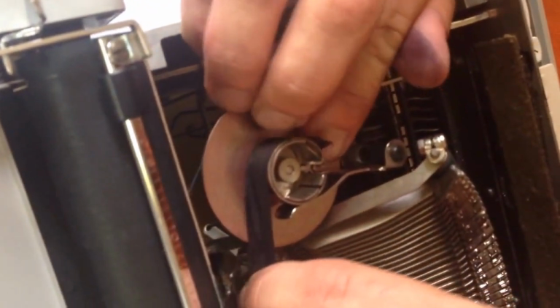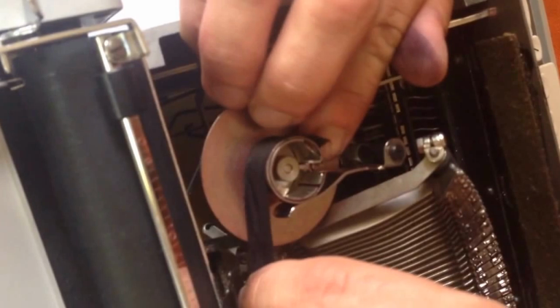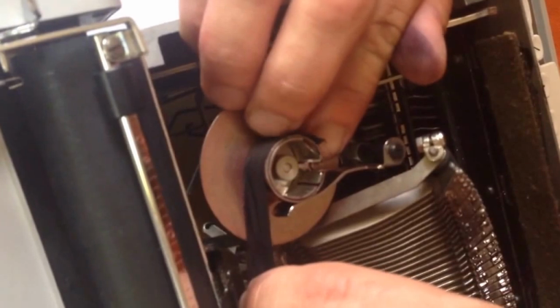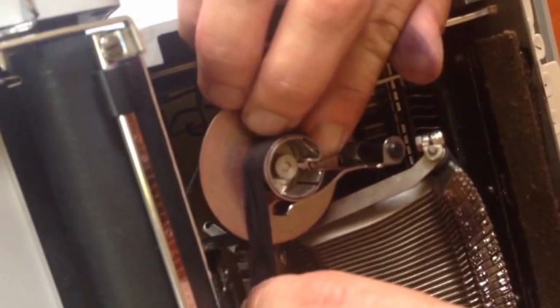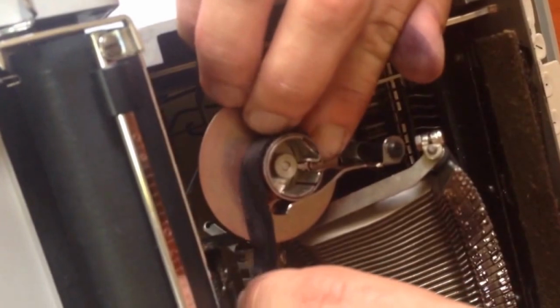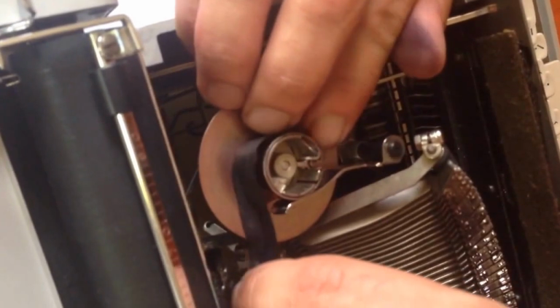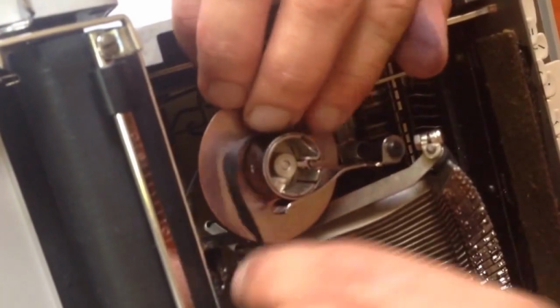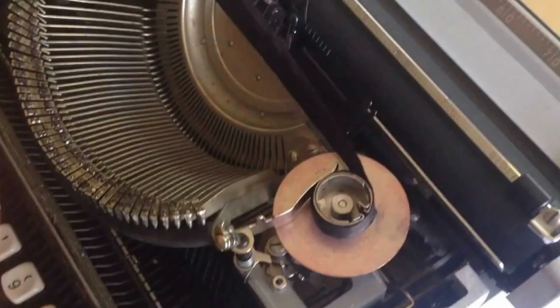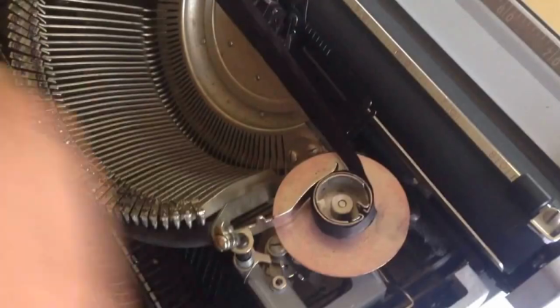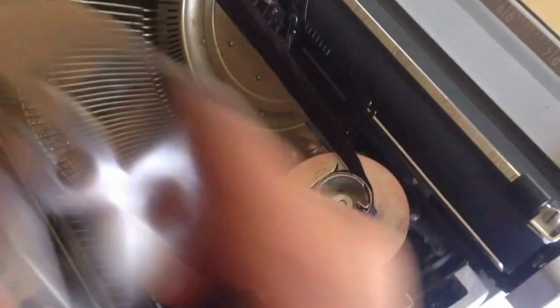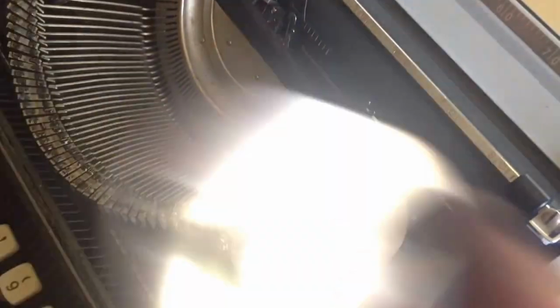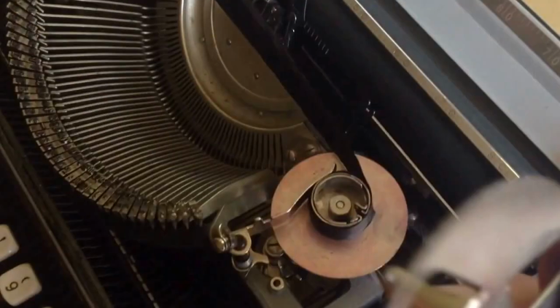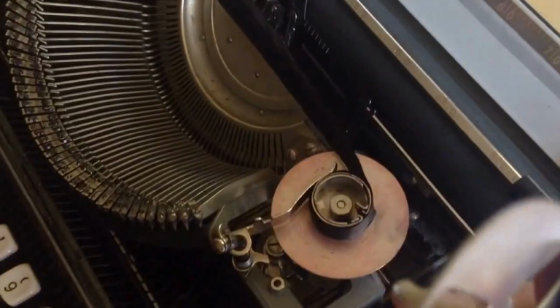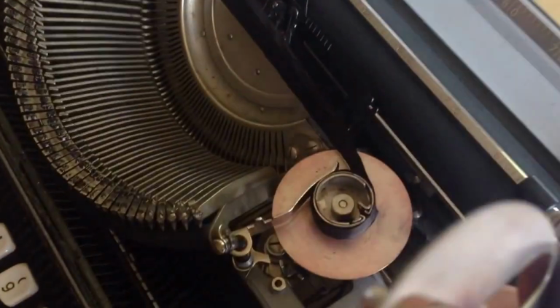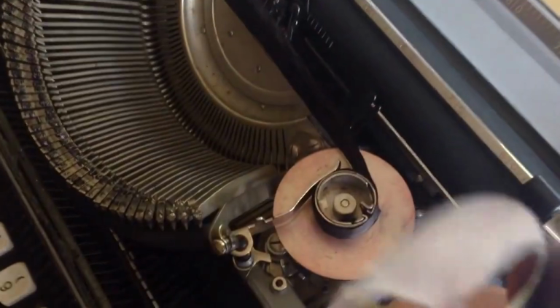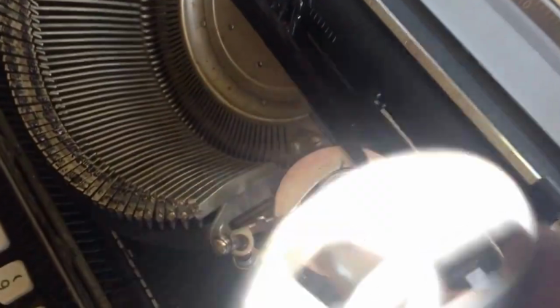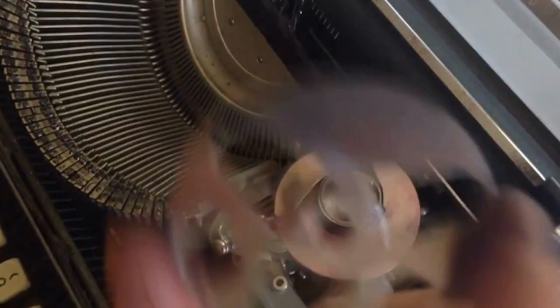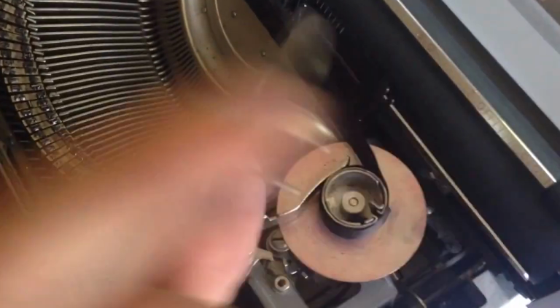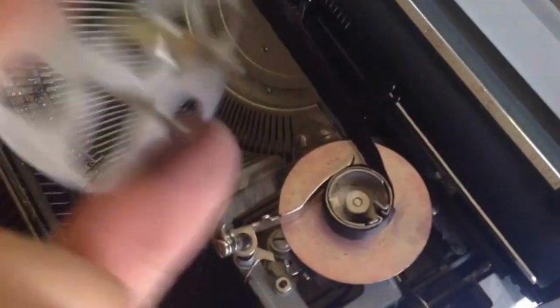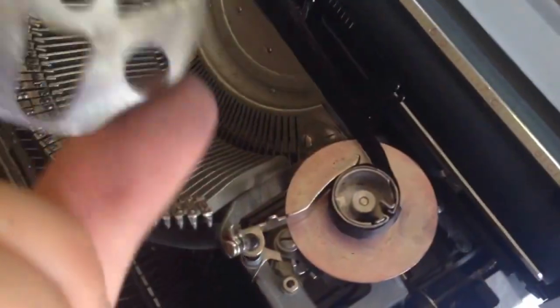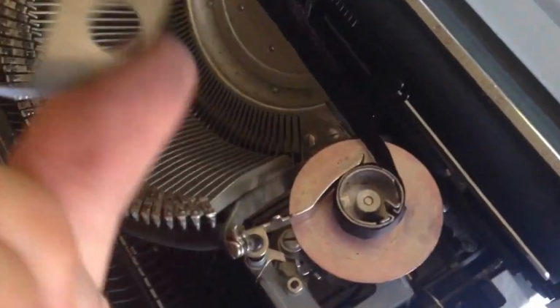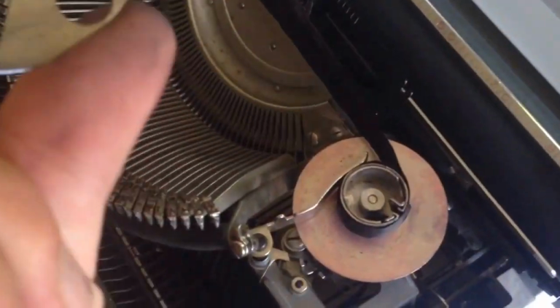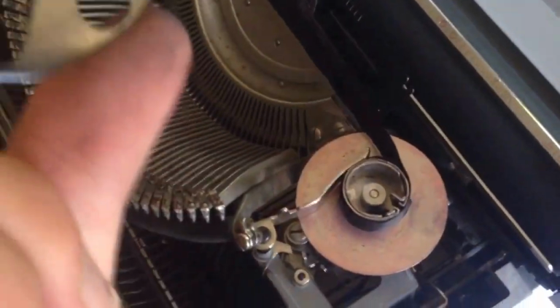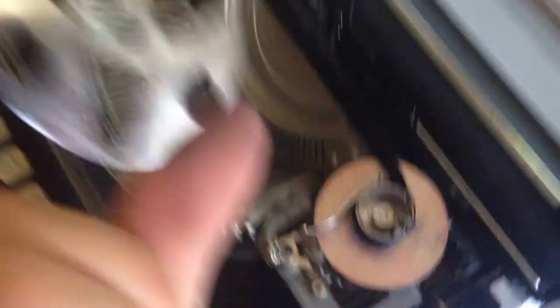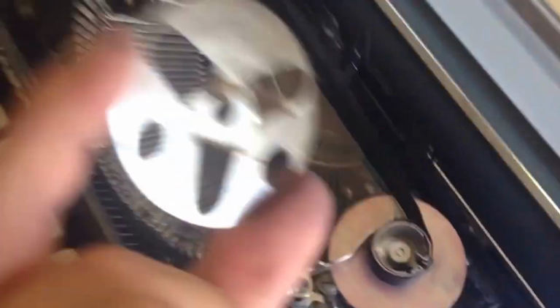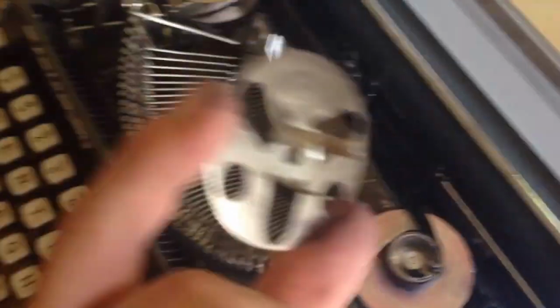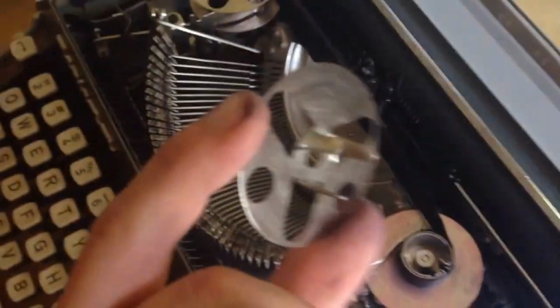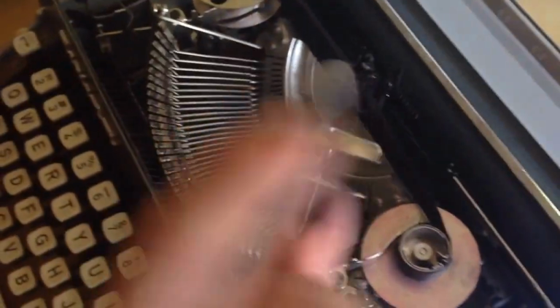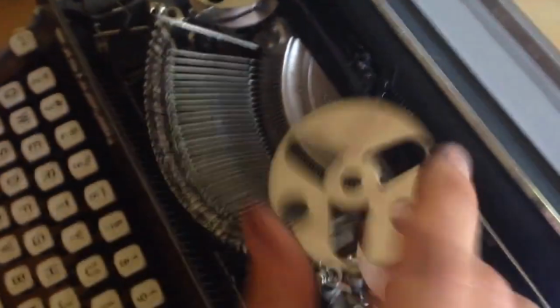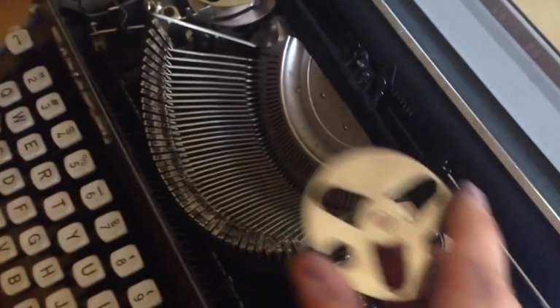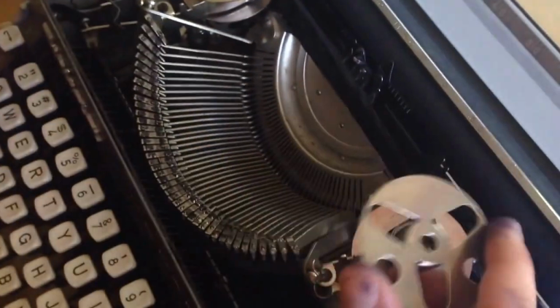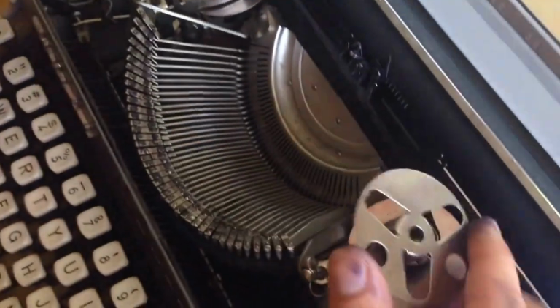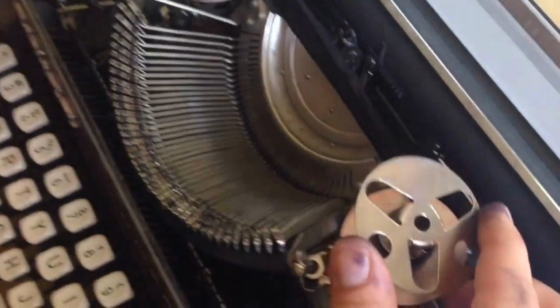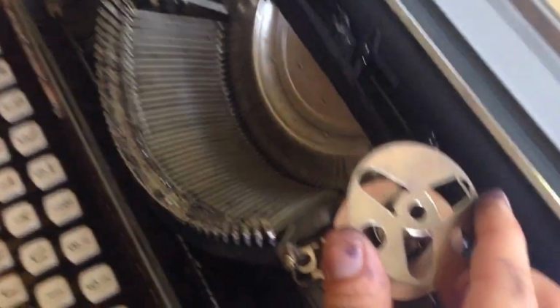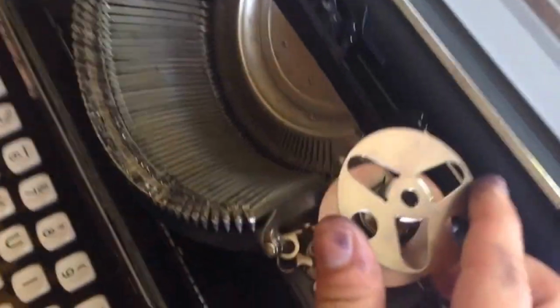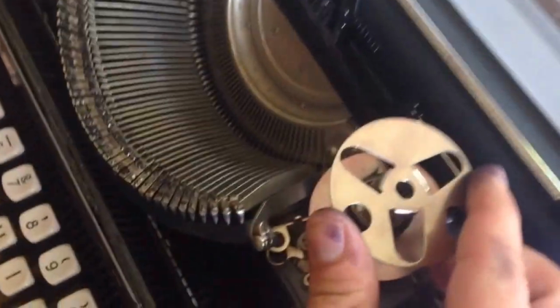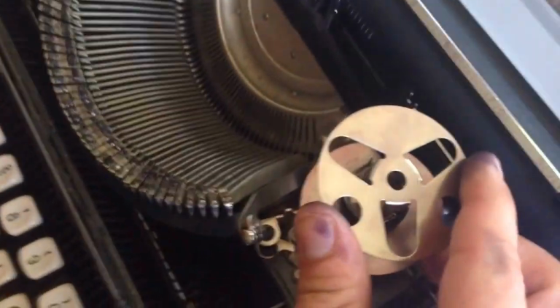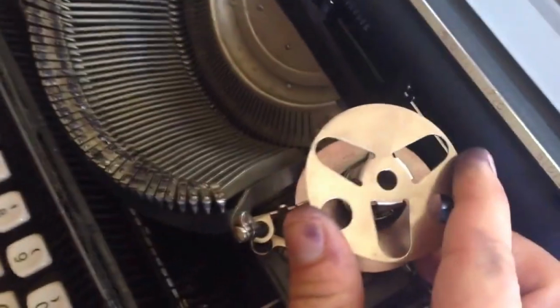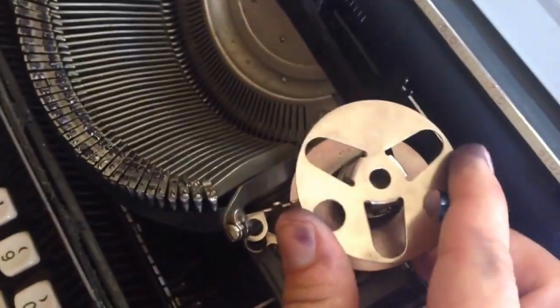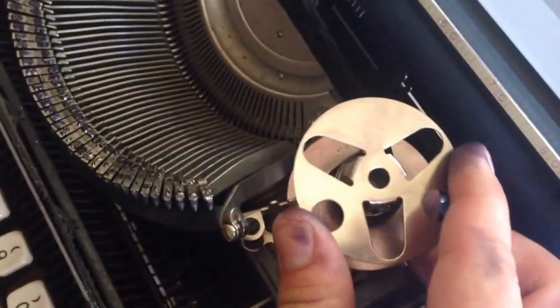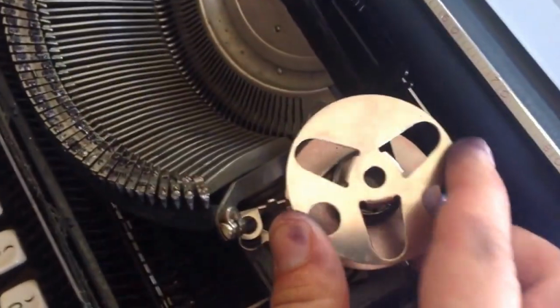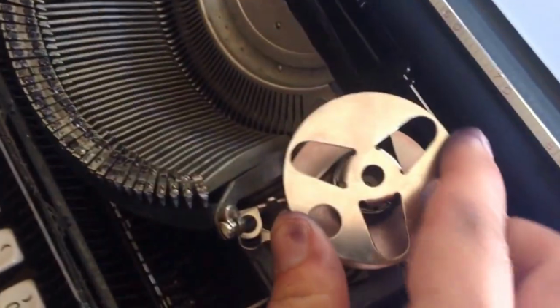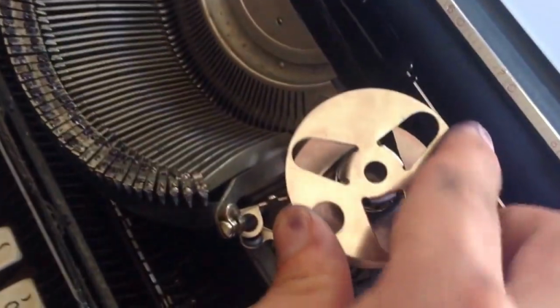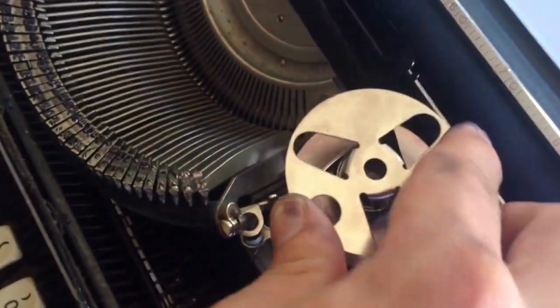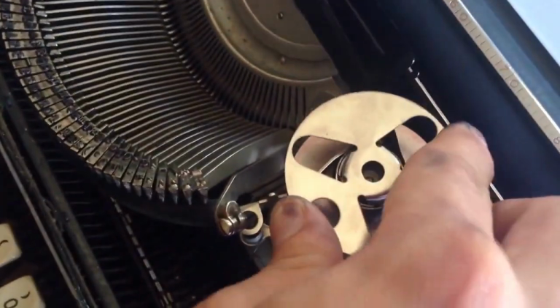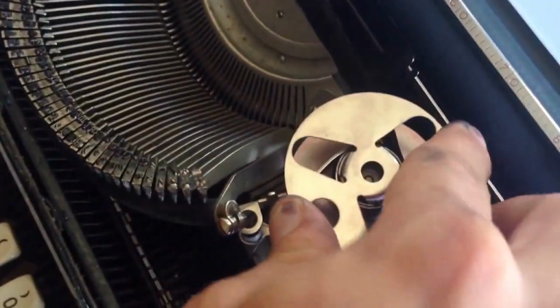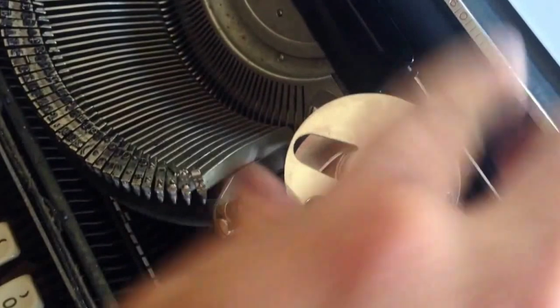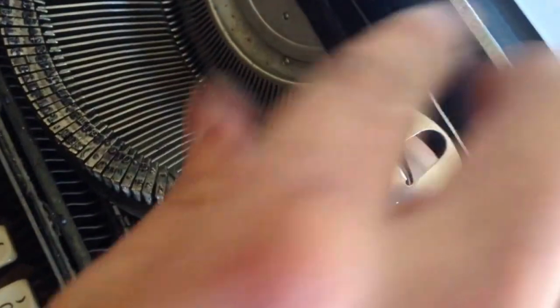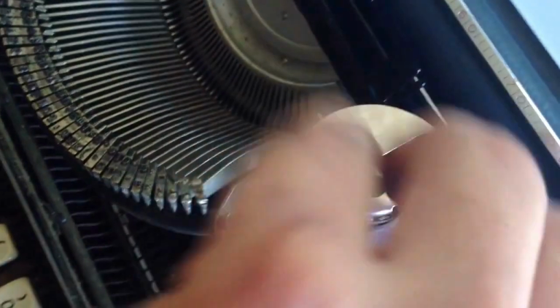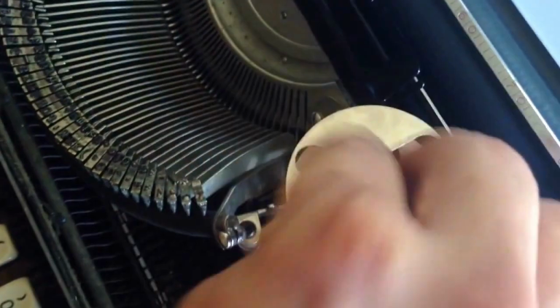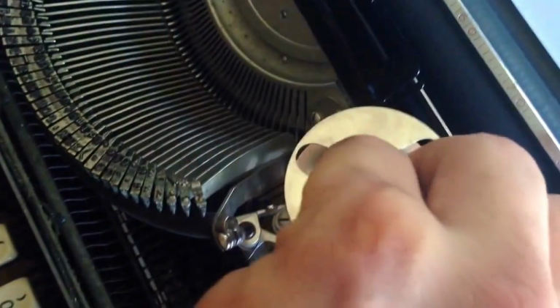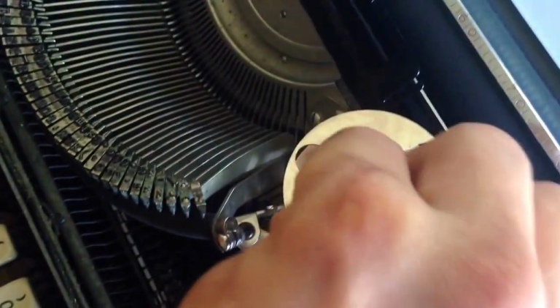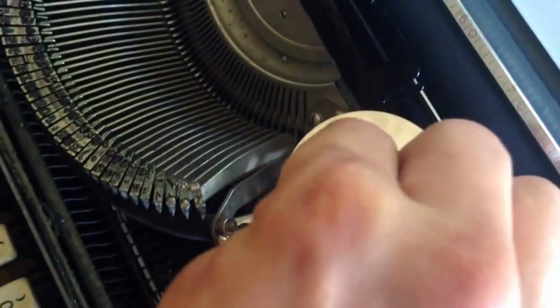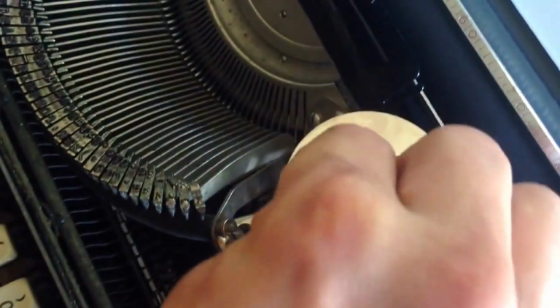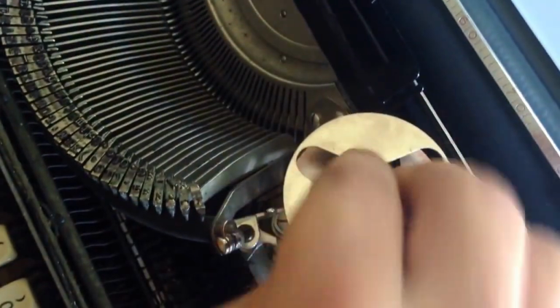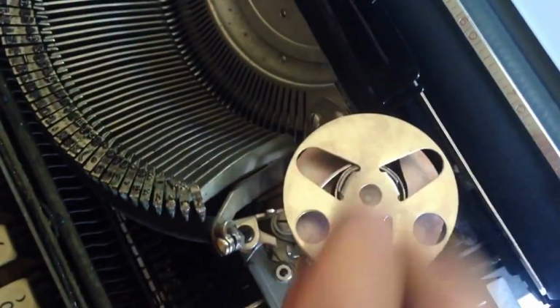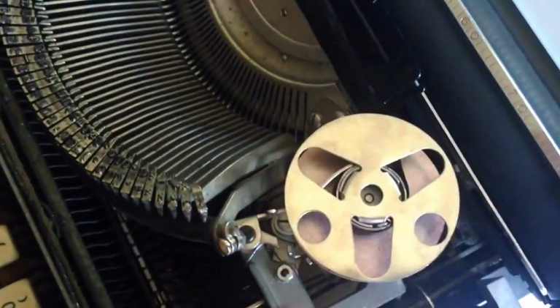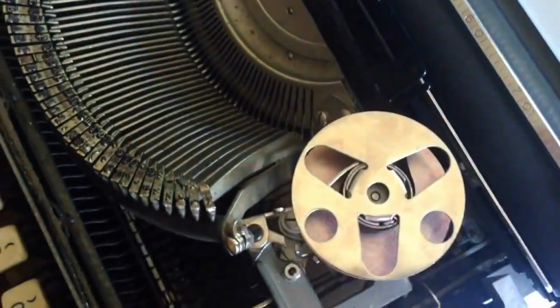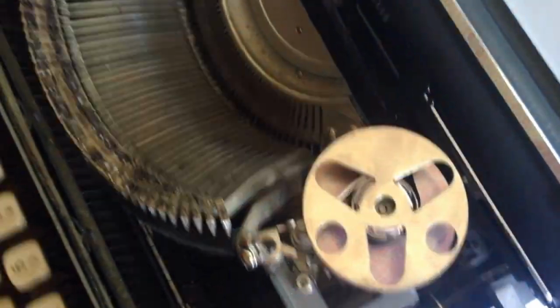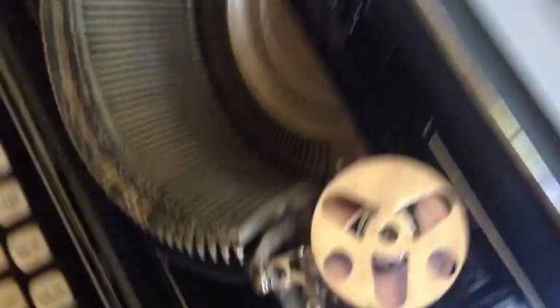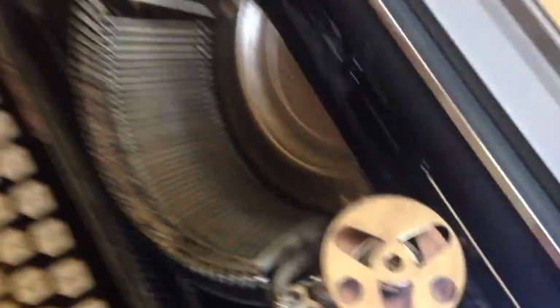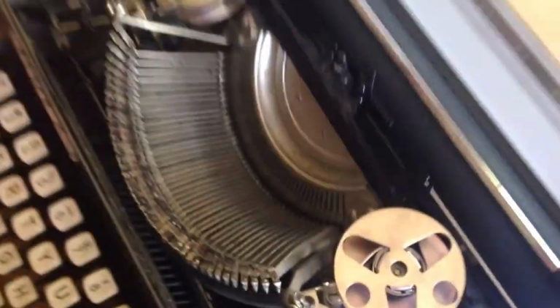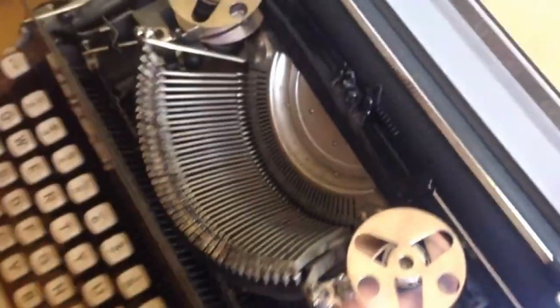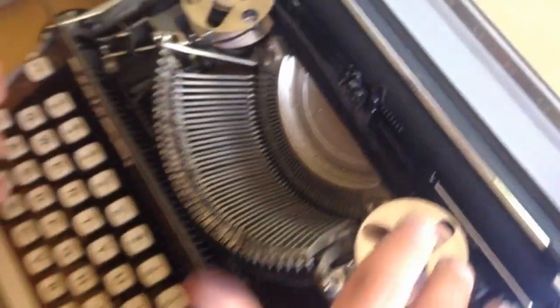Fastened. The cover has little prongs which are easily taken off and pushed back in place.